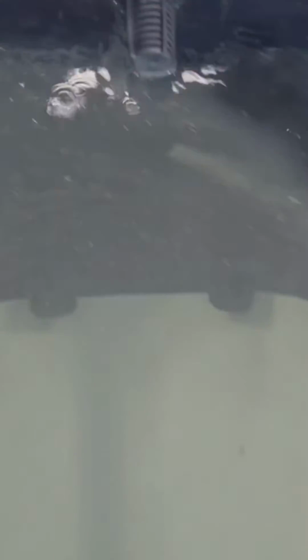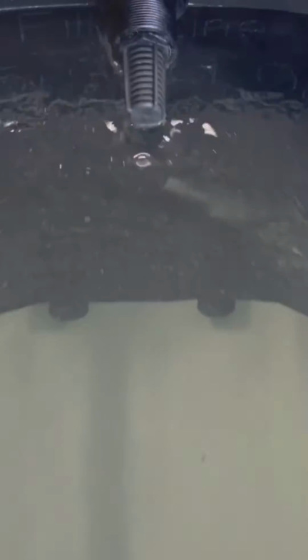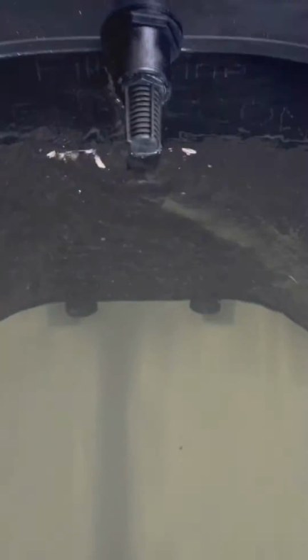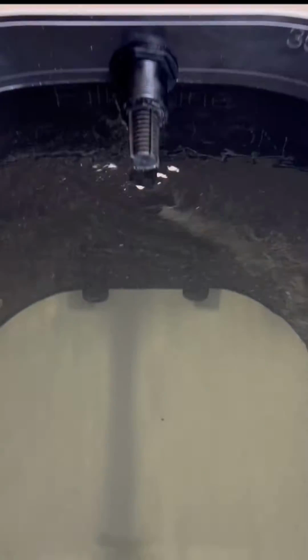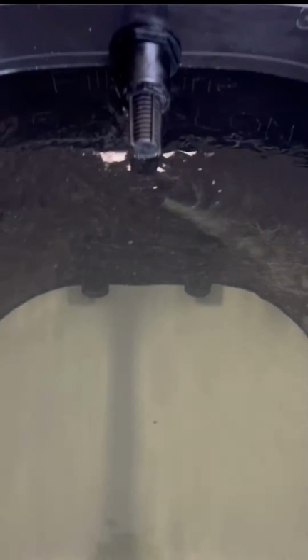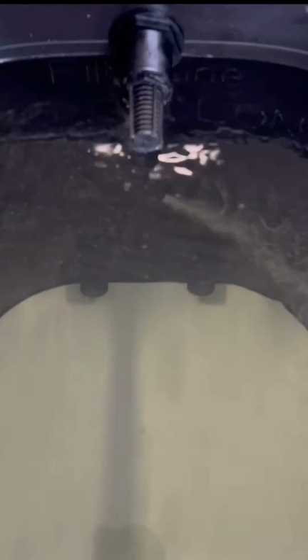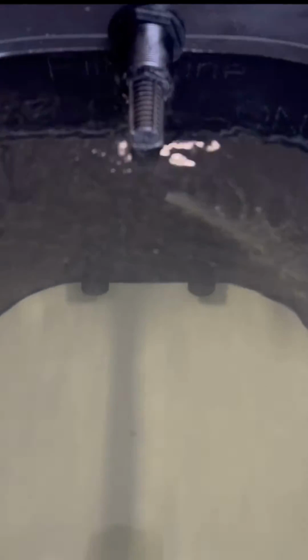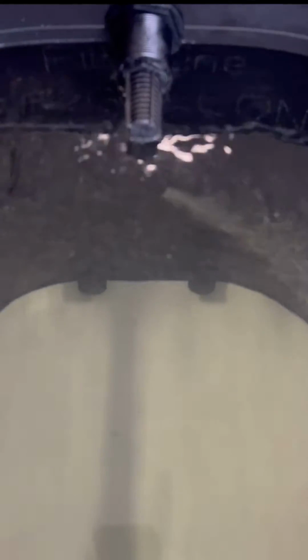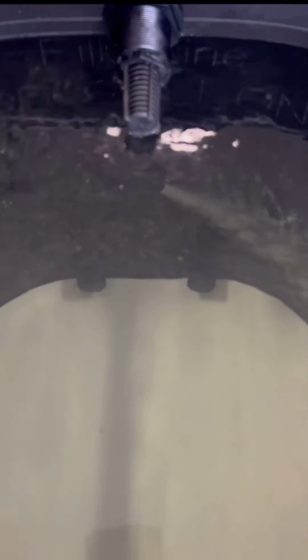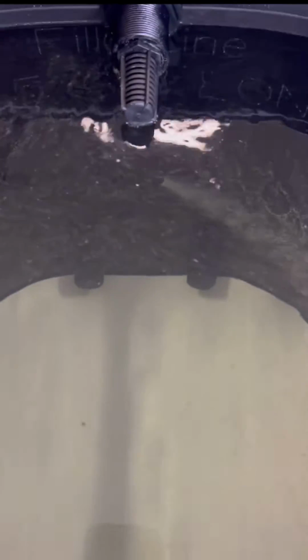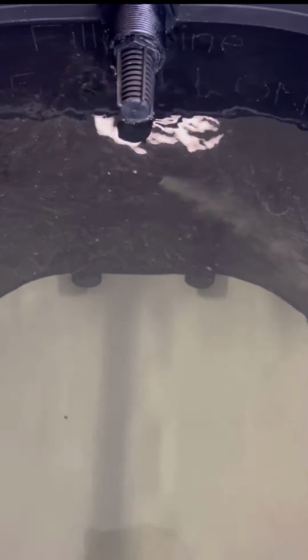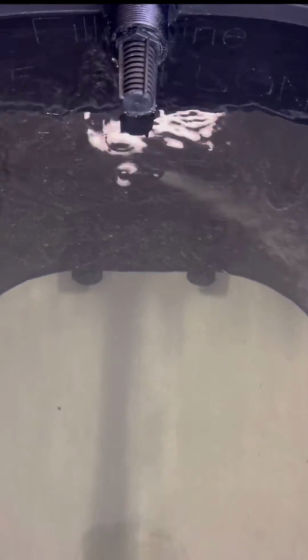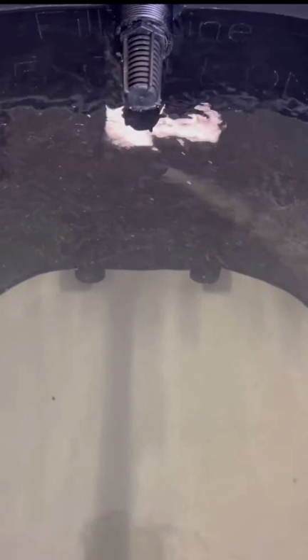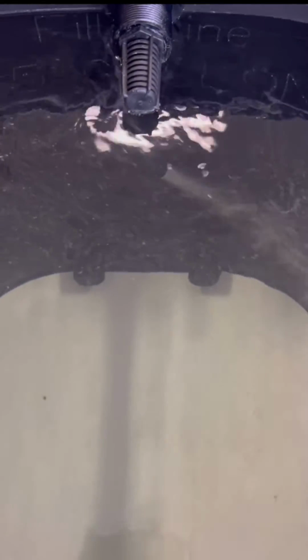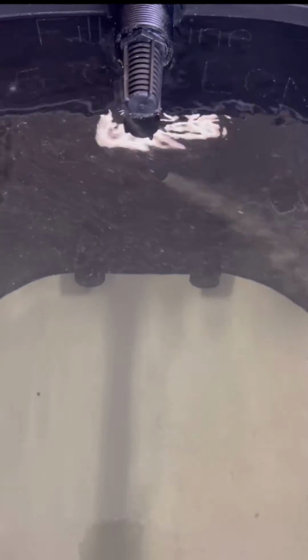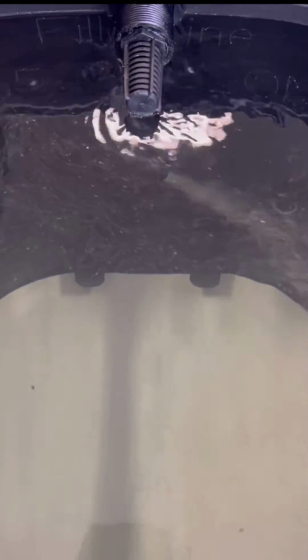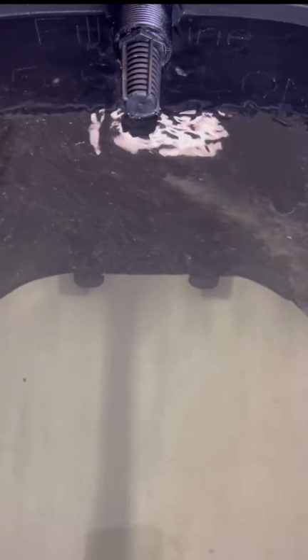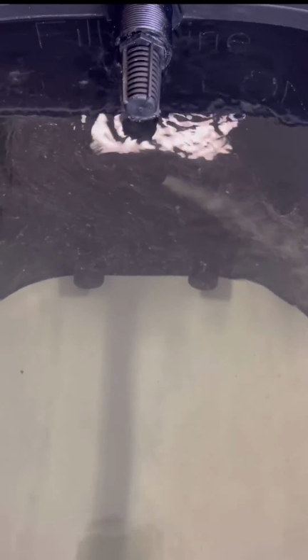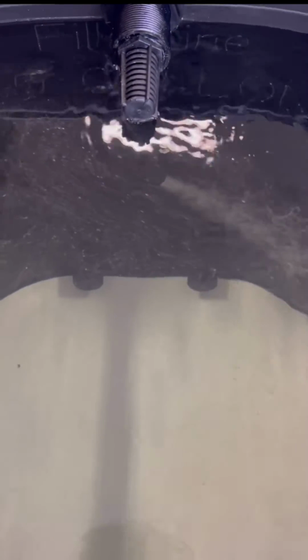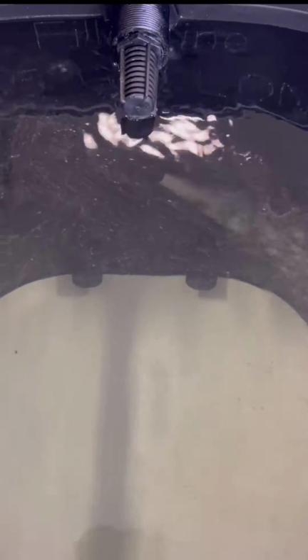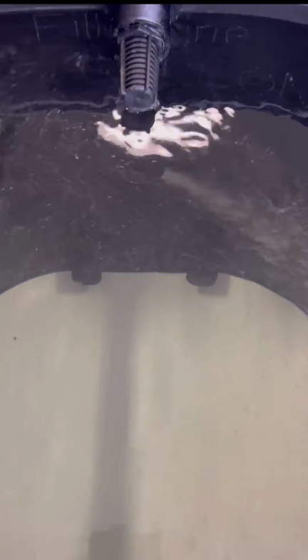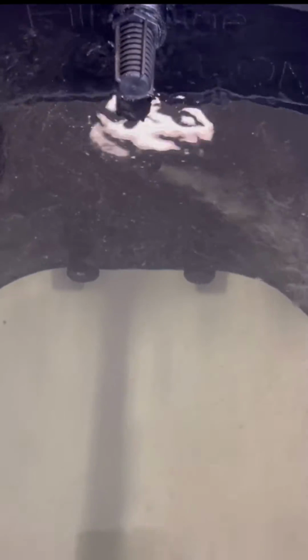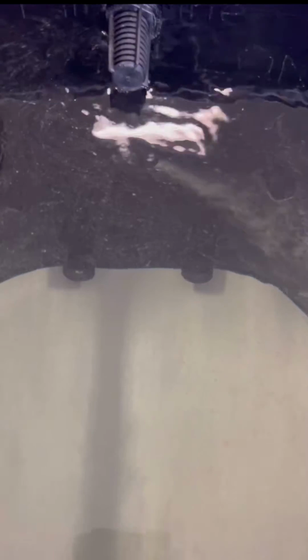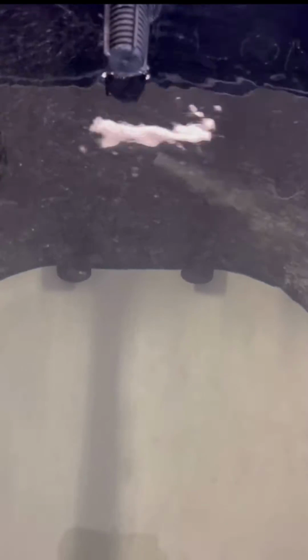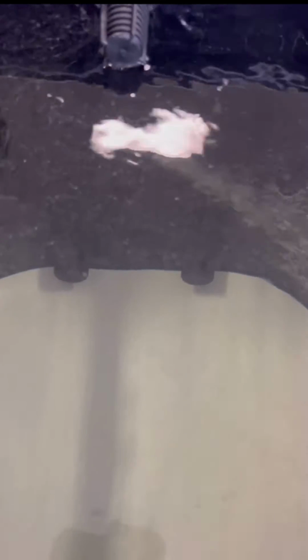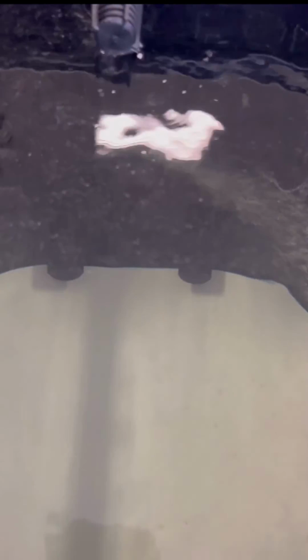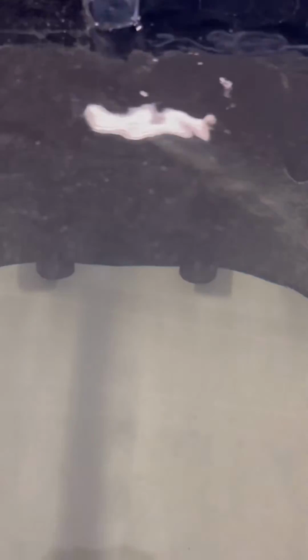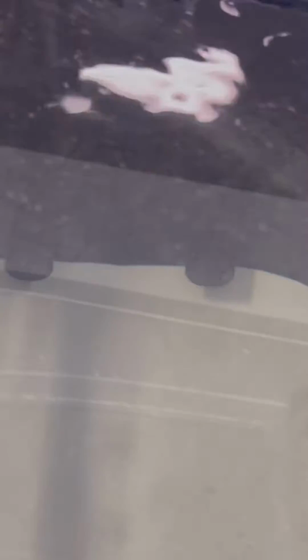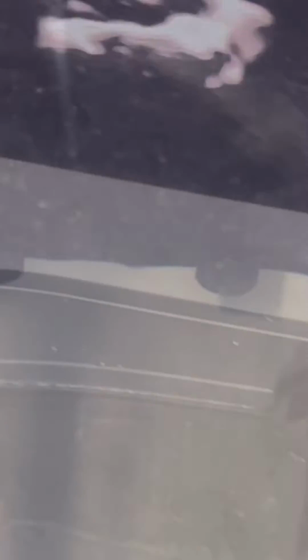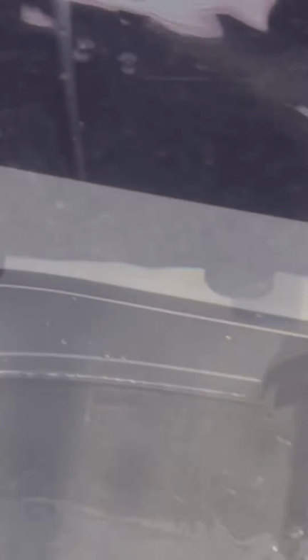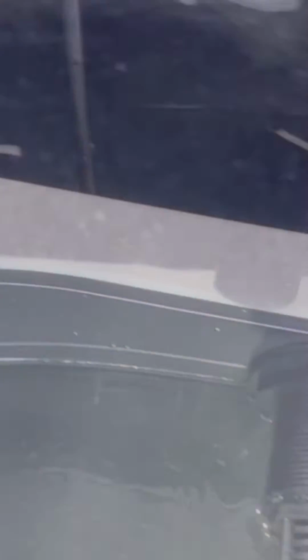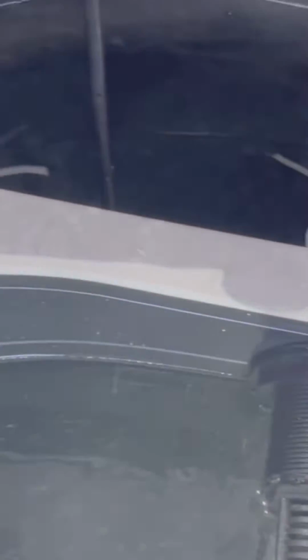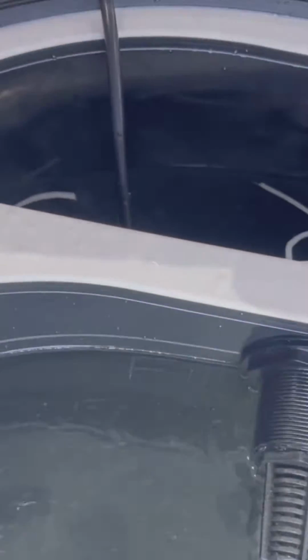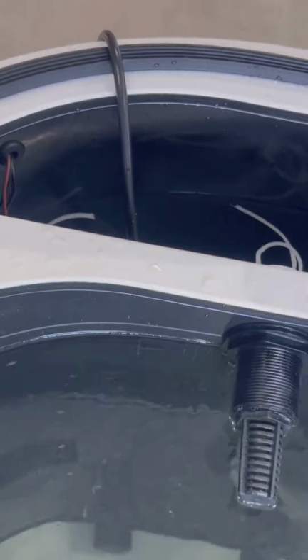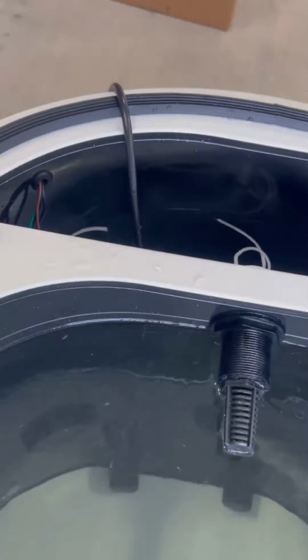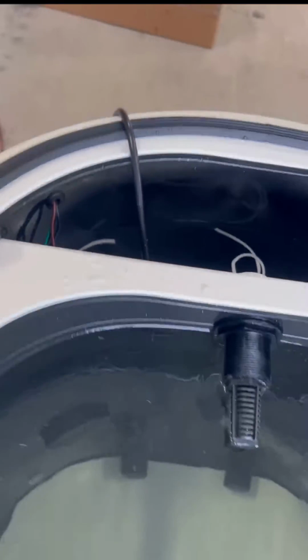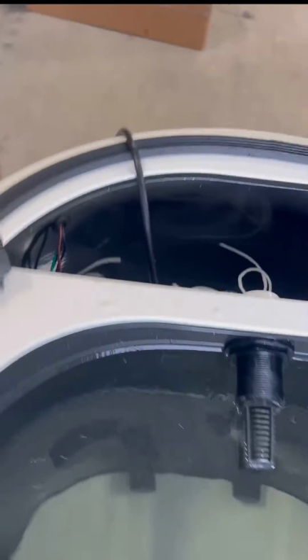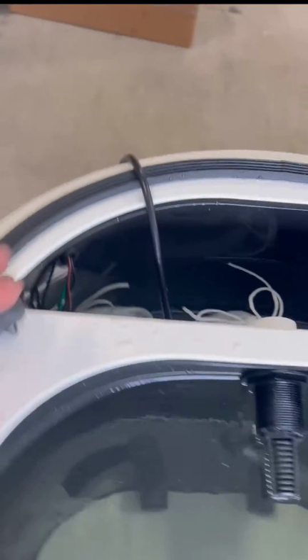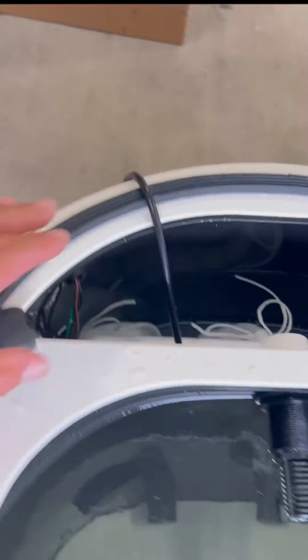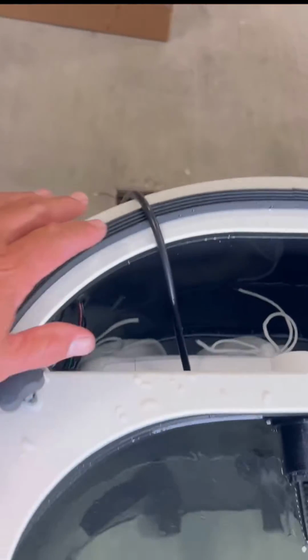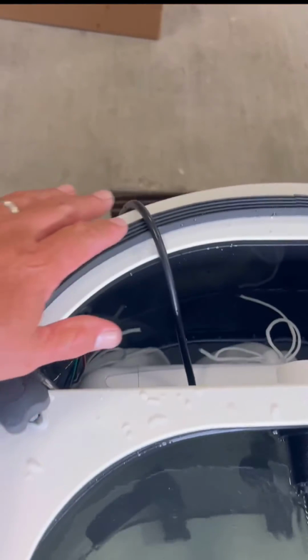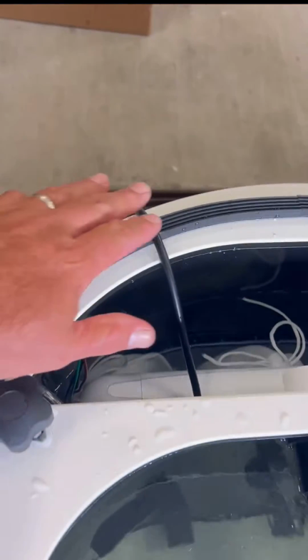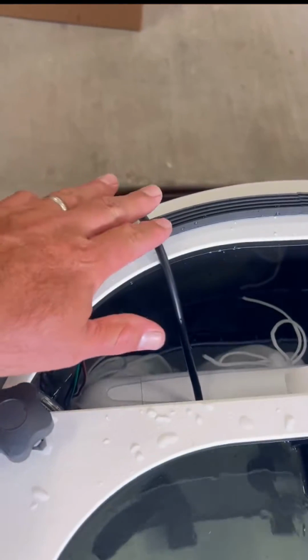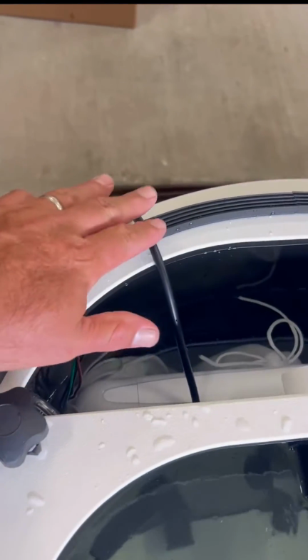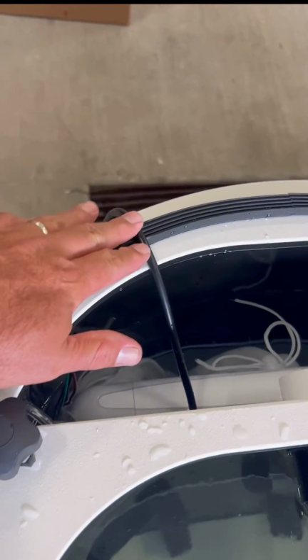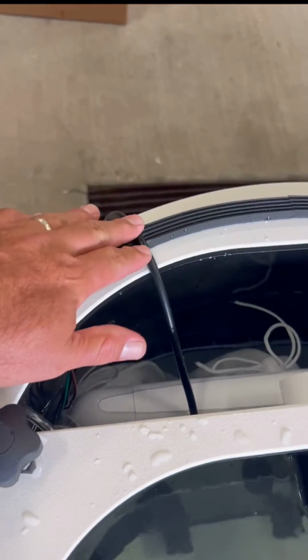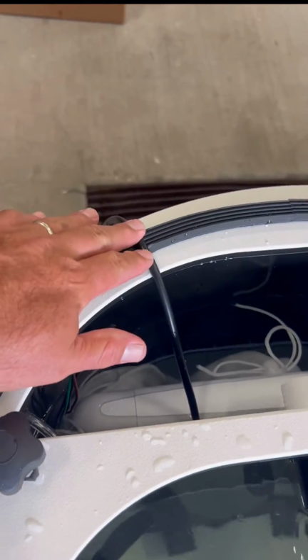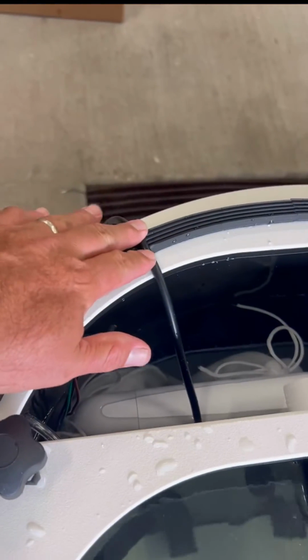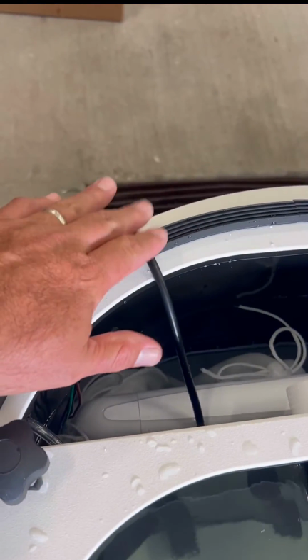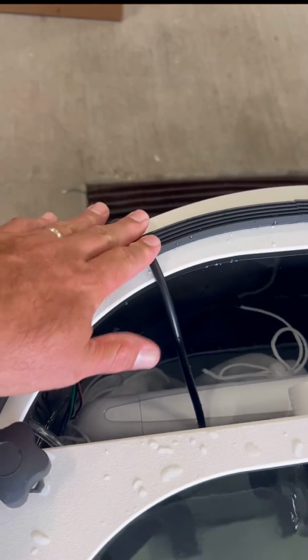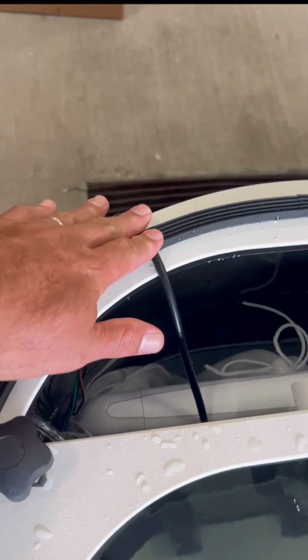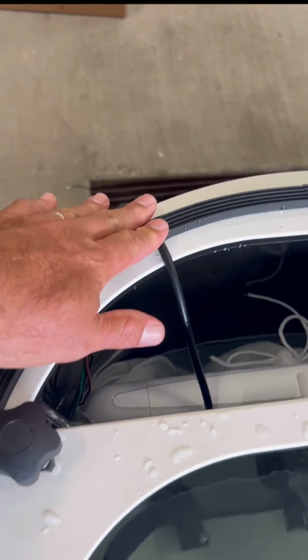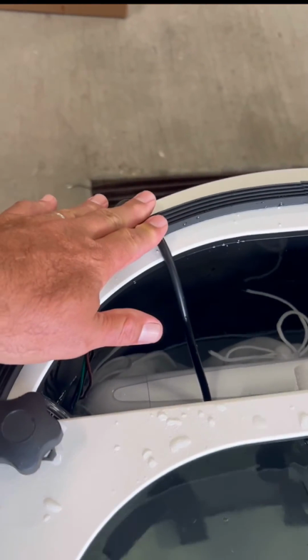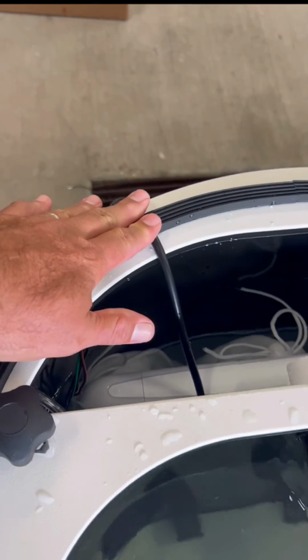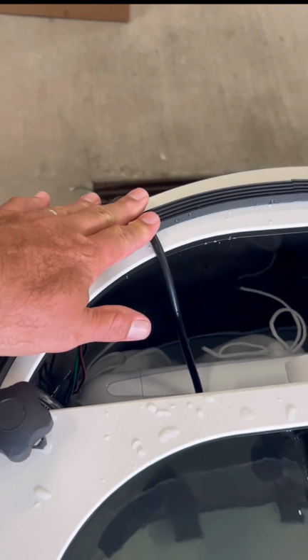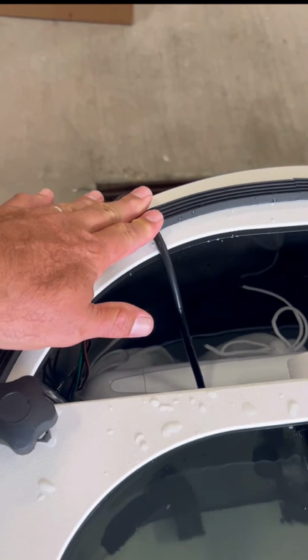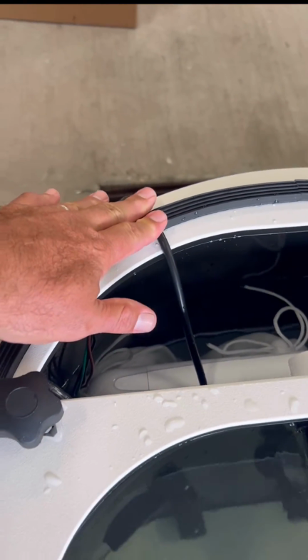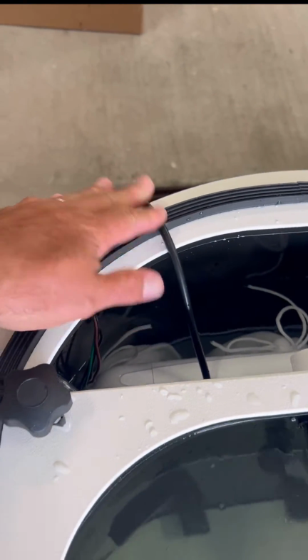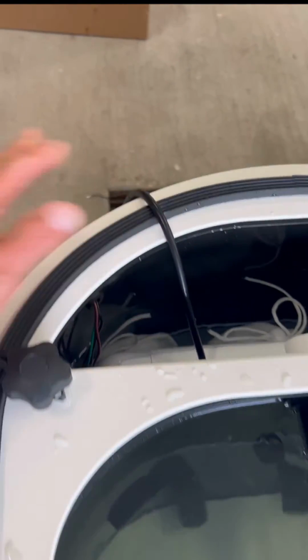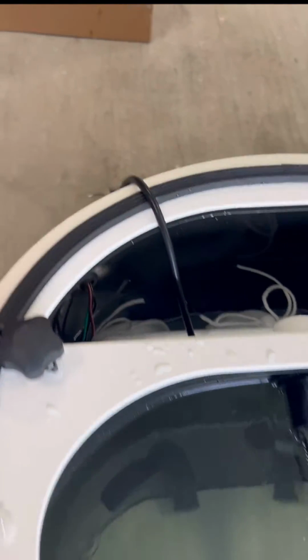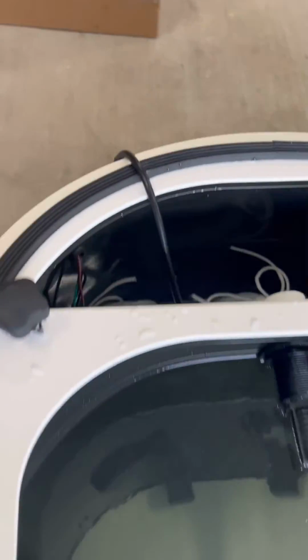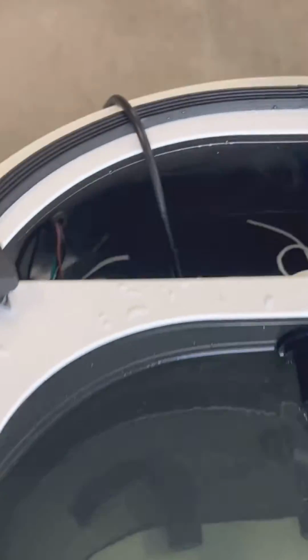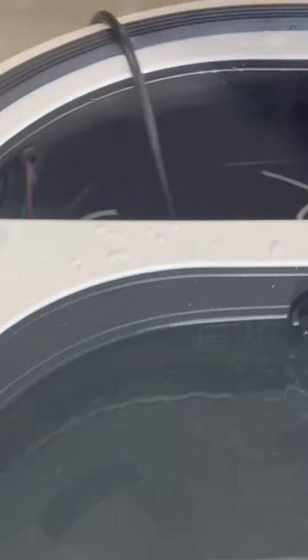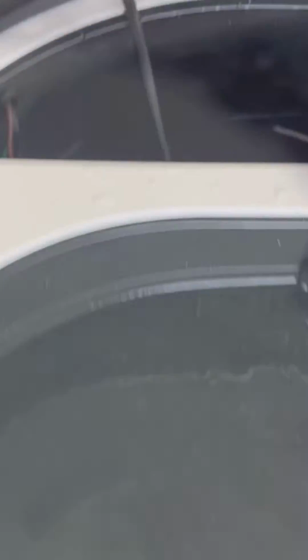And that is your 110 pump. There's the cord — you just lay it over the edge and put the lid down over it.